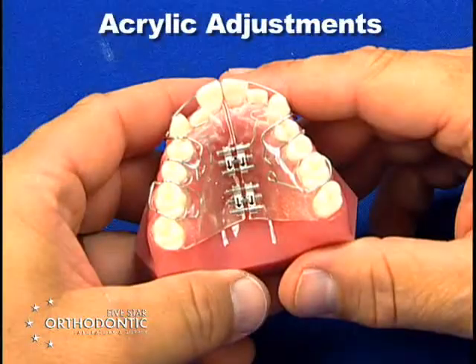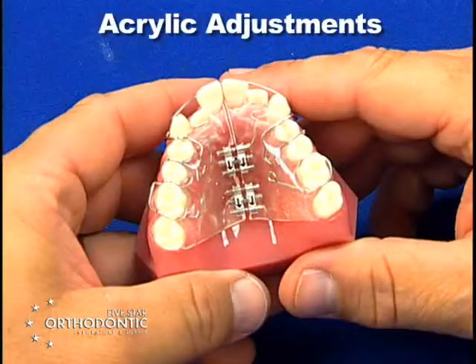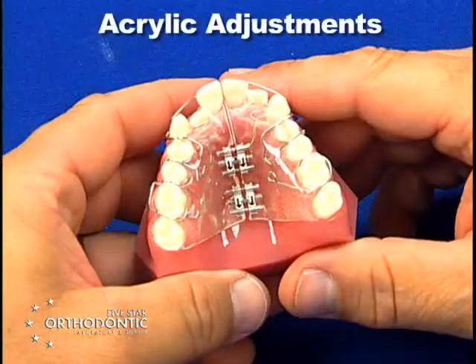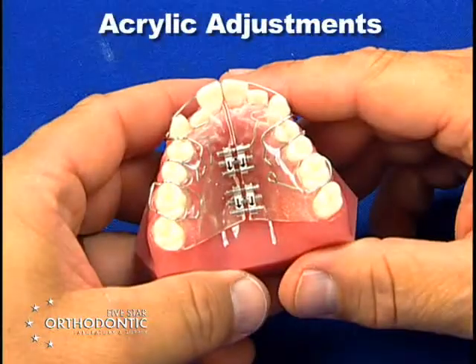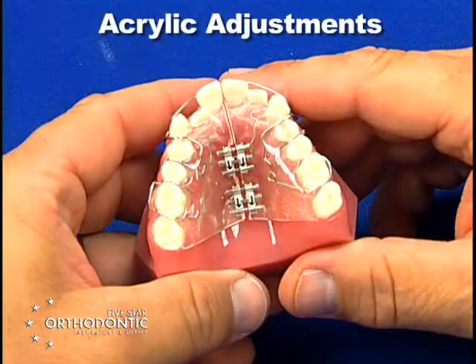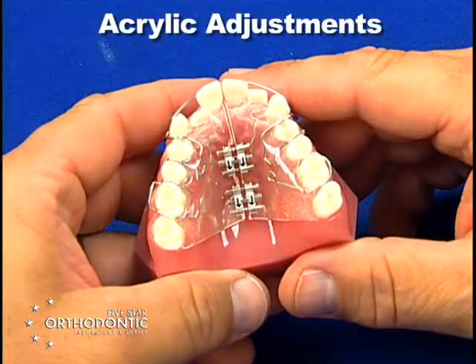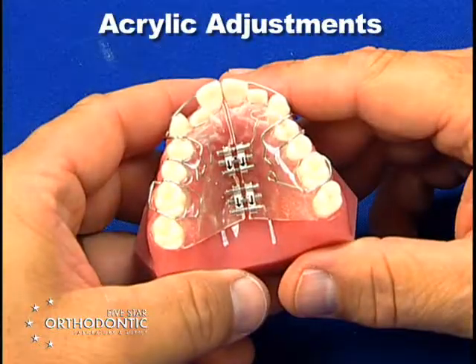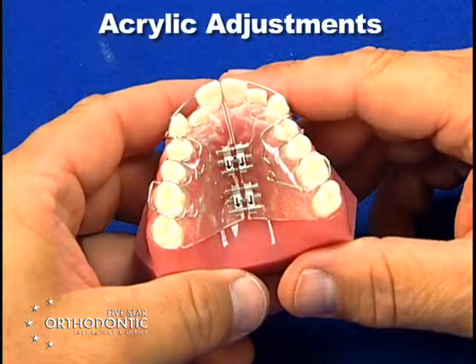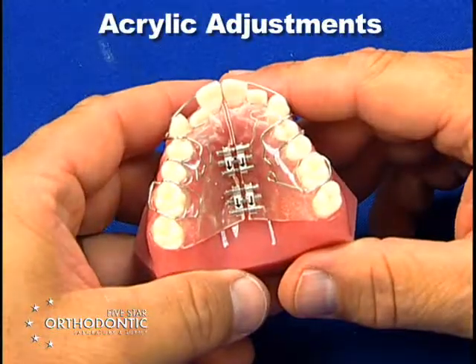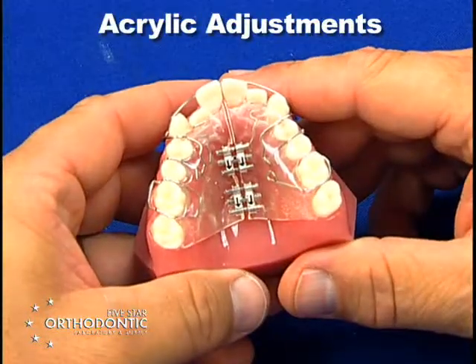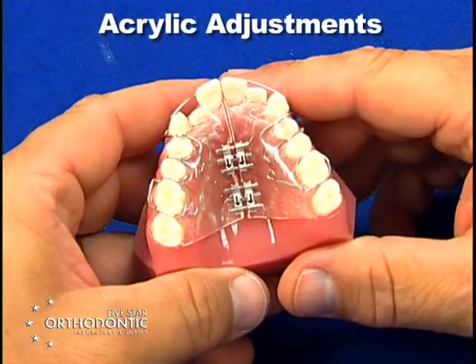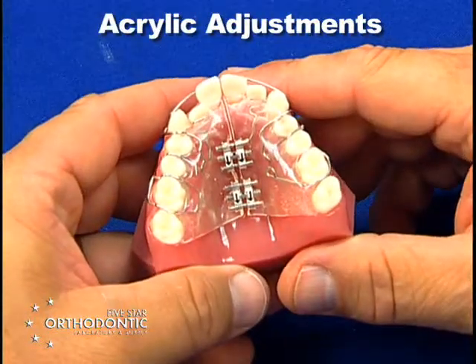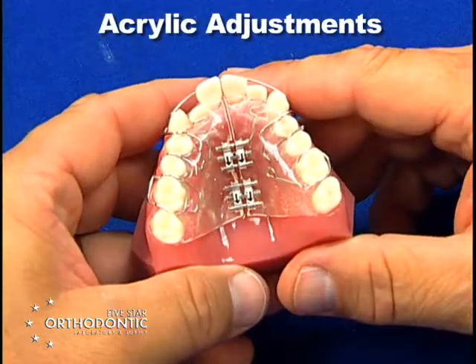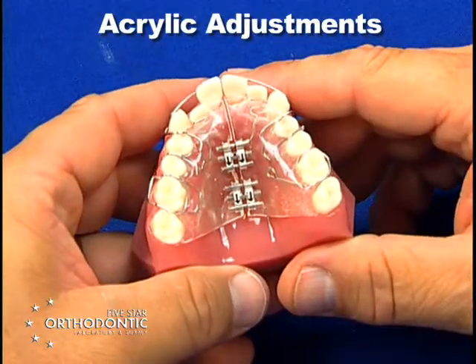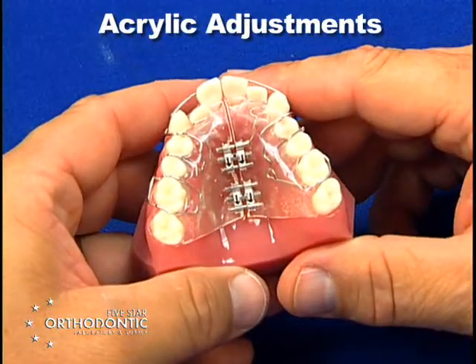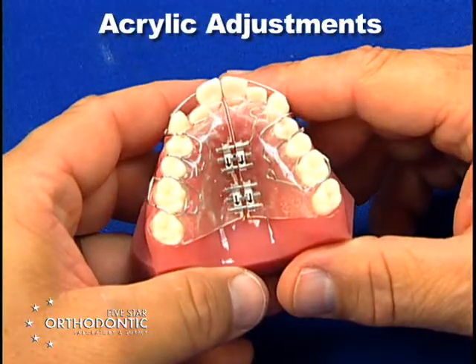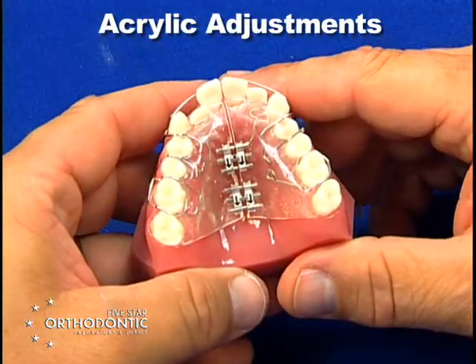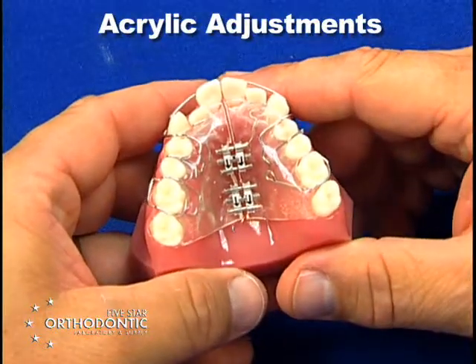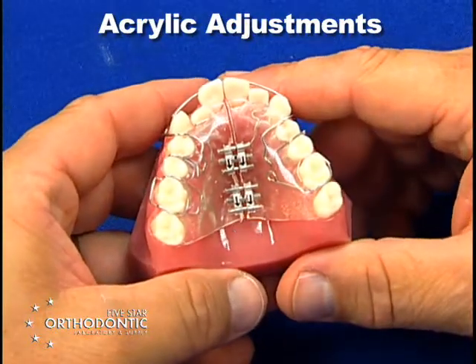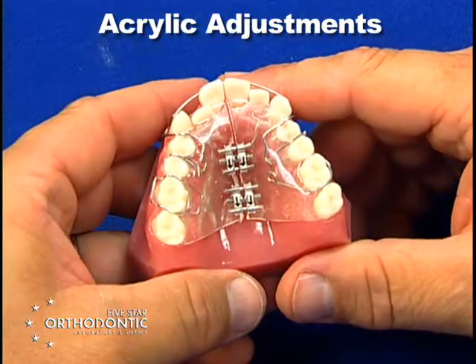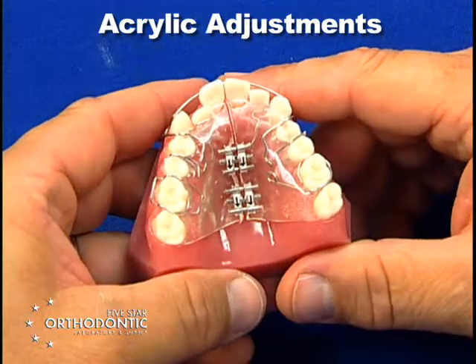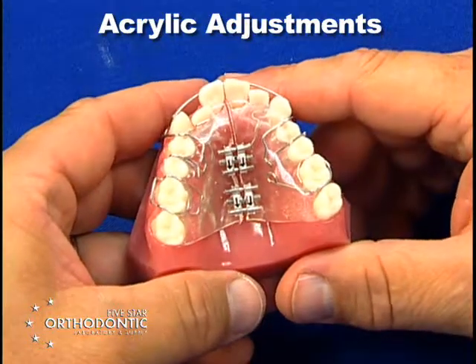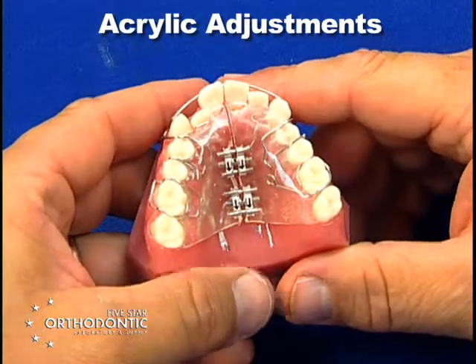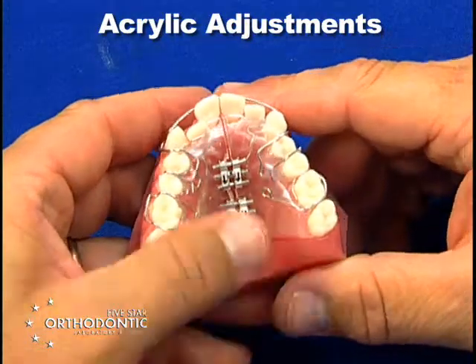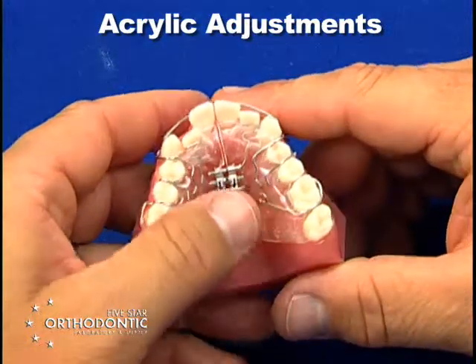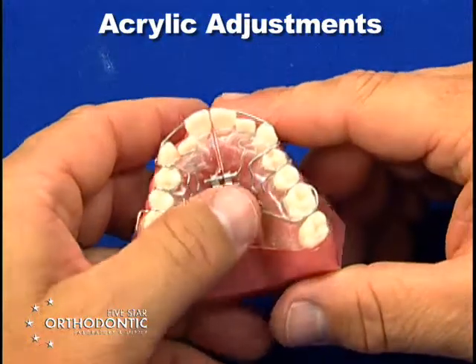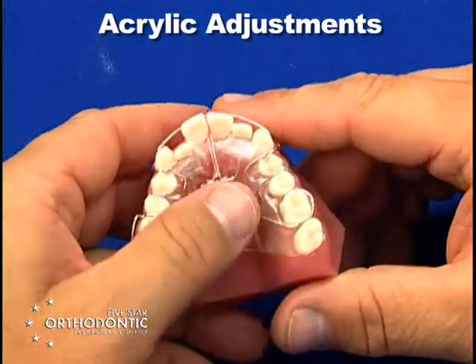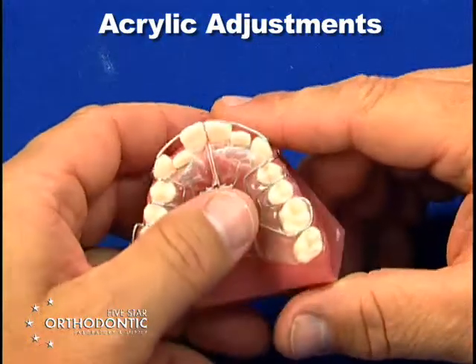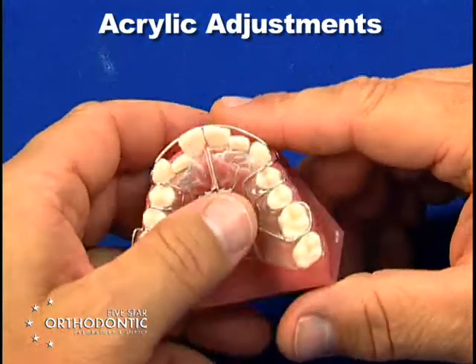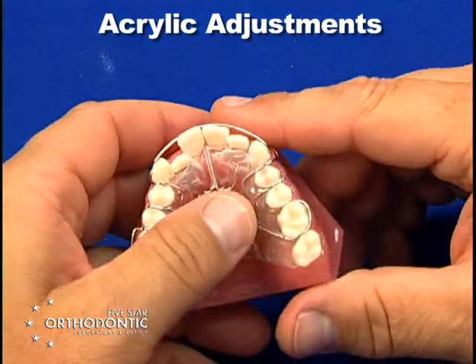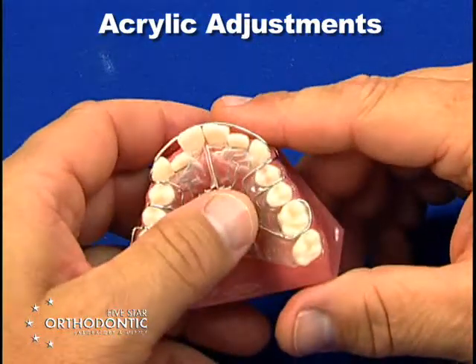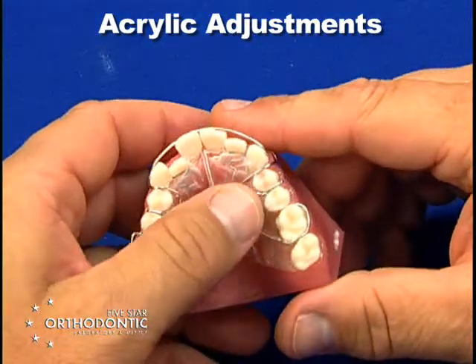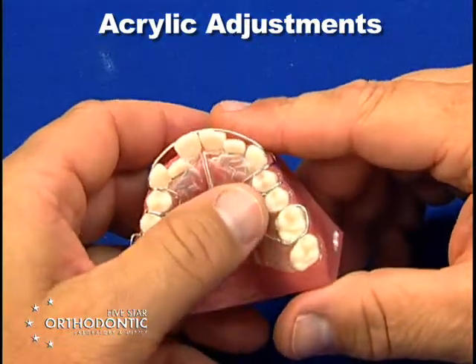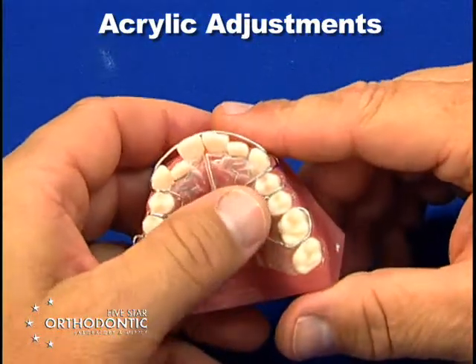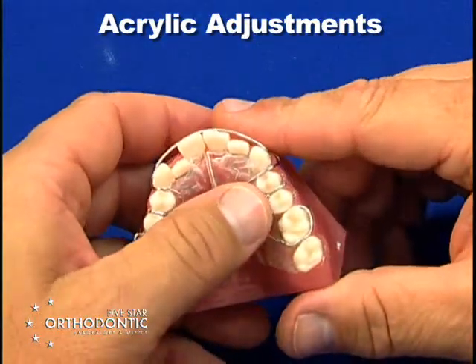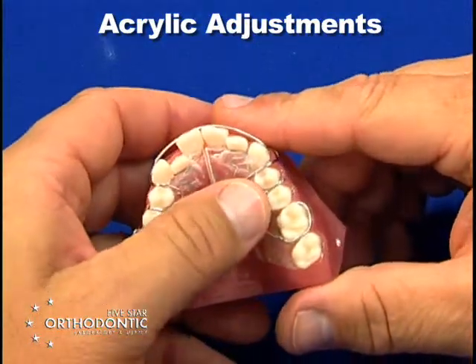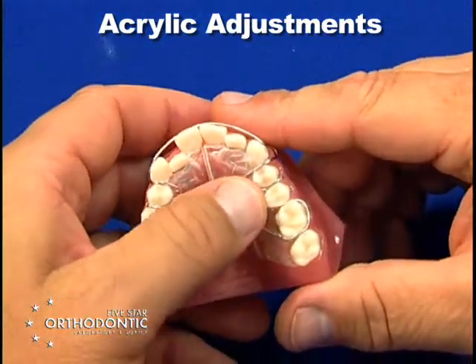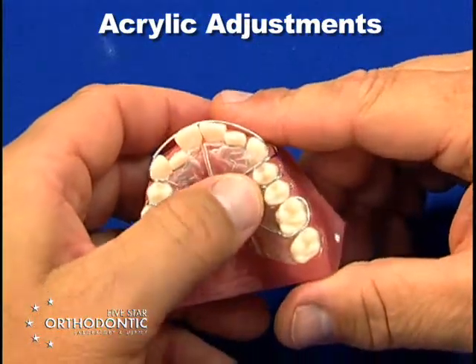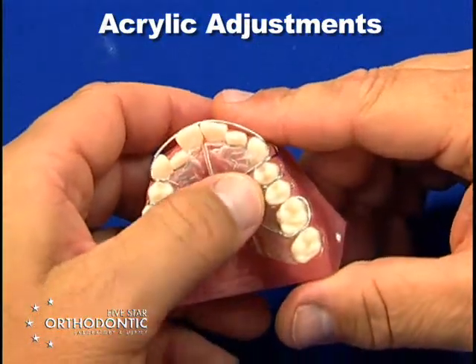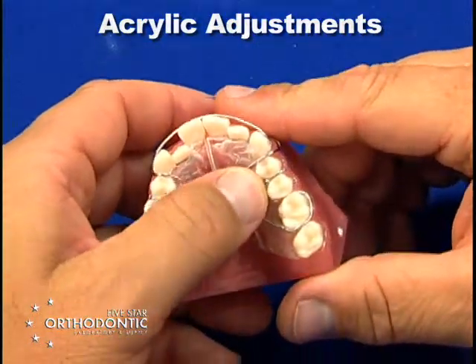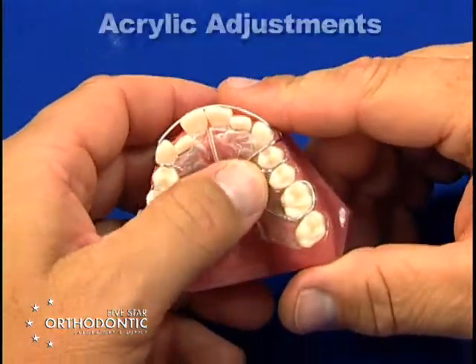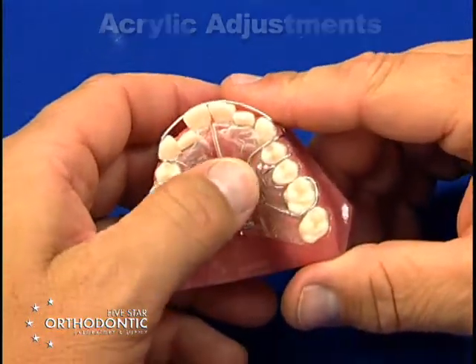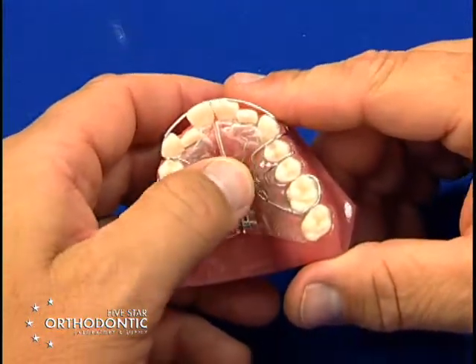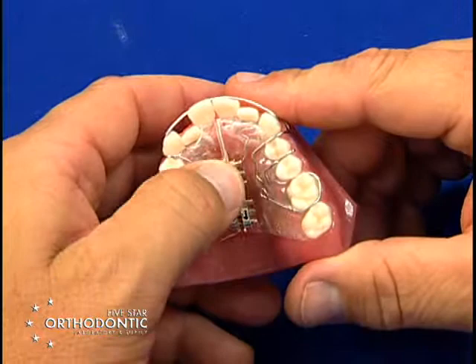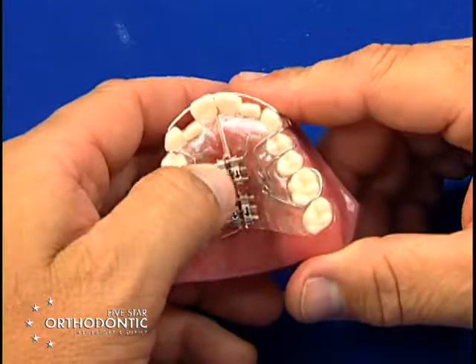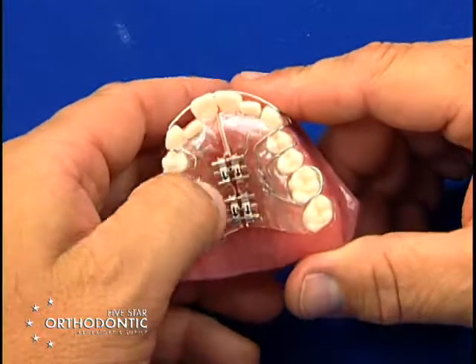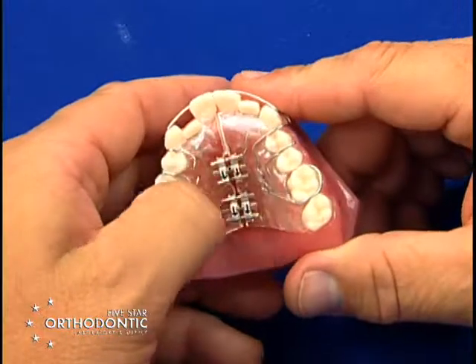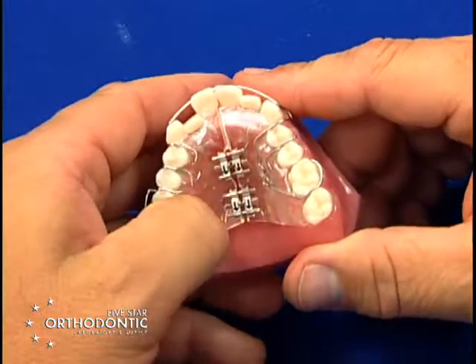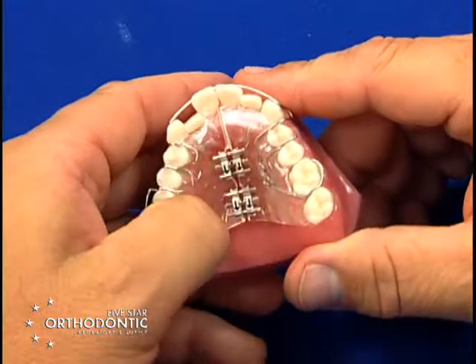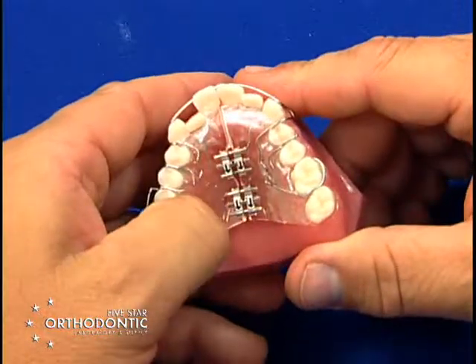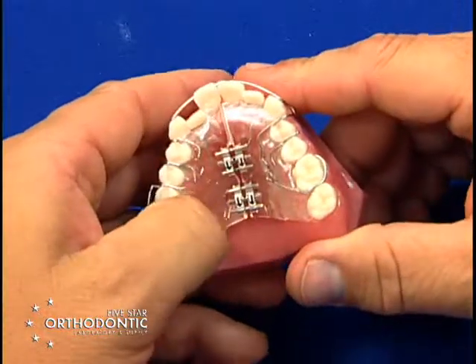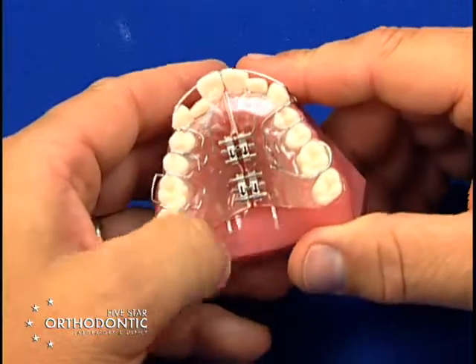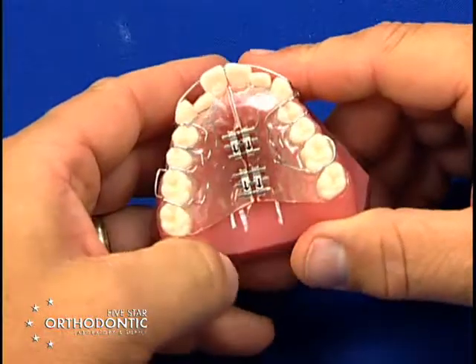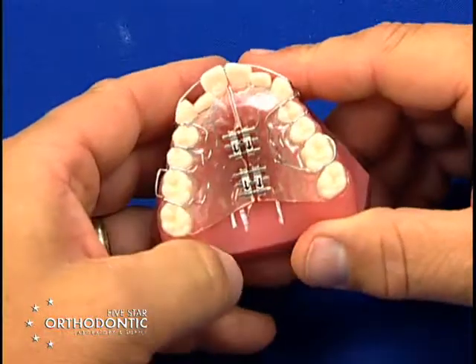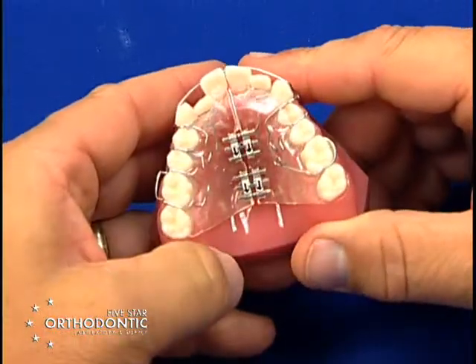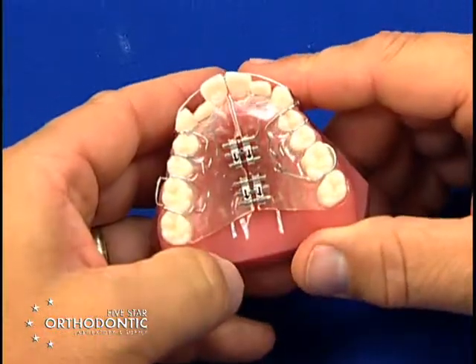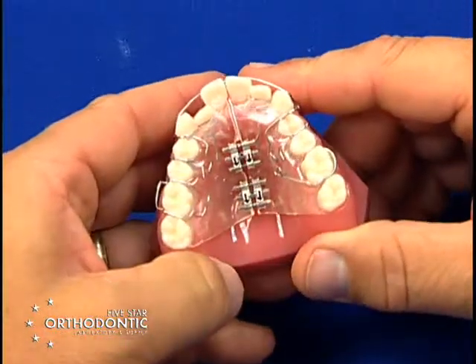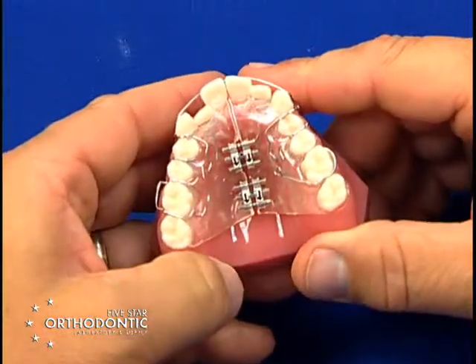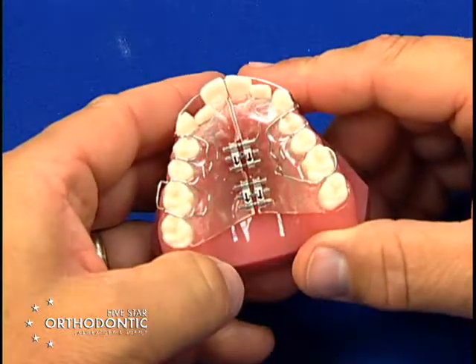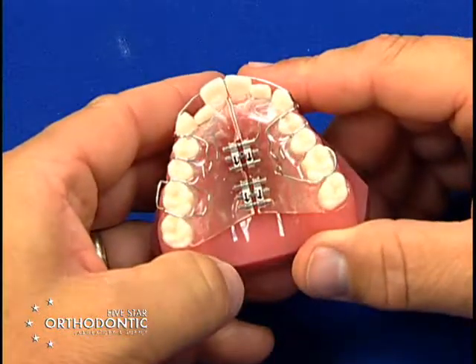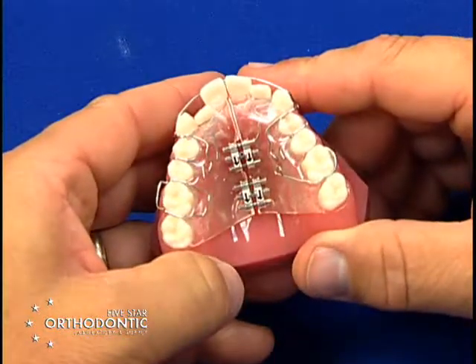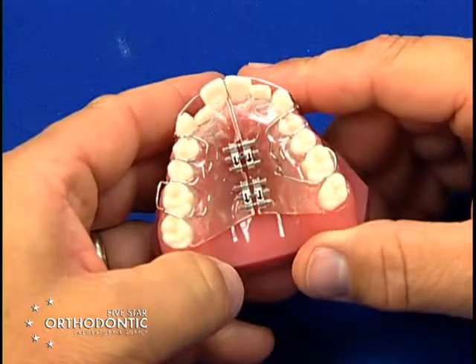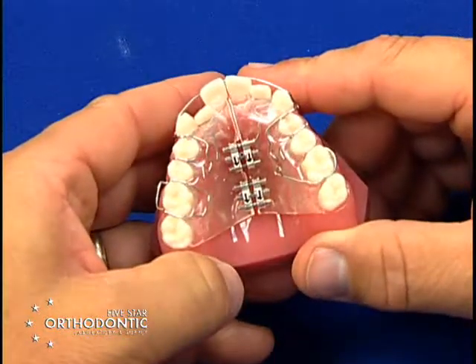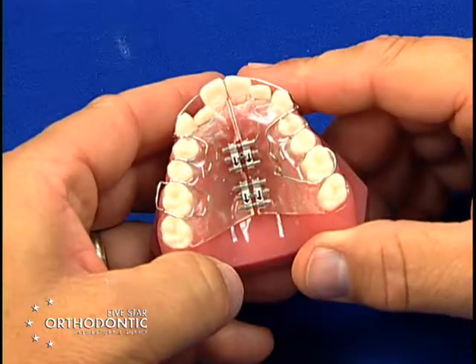Acrylic adjustments. As a patient wears the appliance, you may incur occlusal interferences.